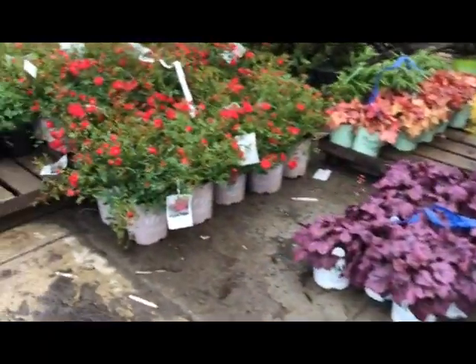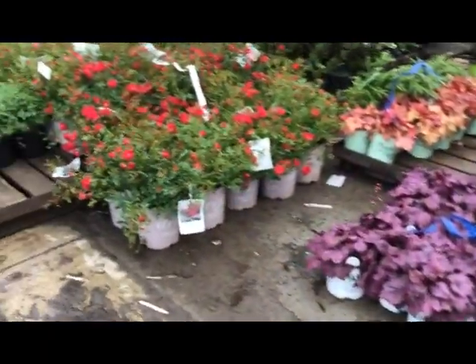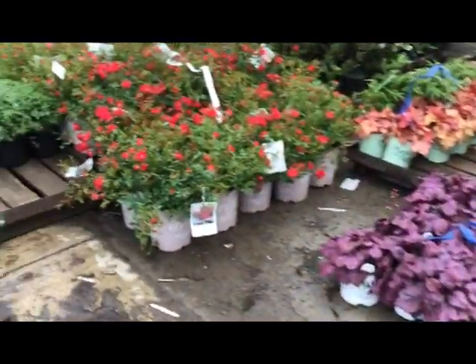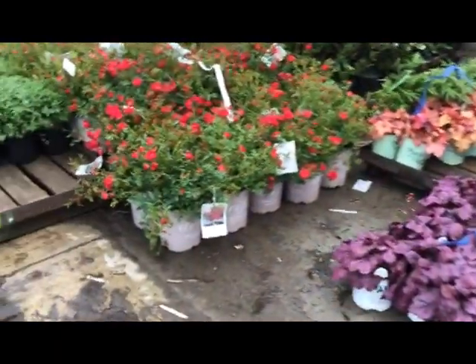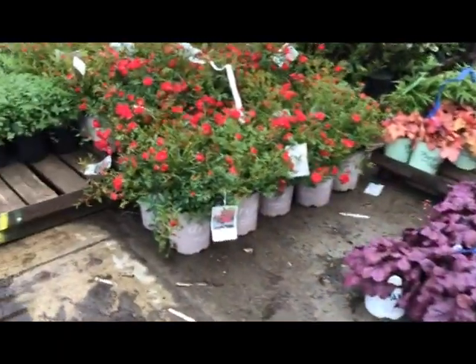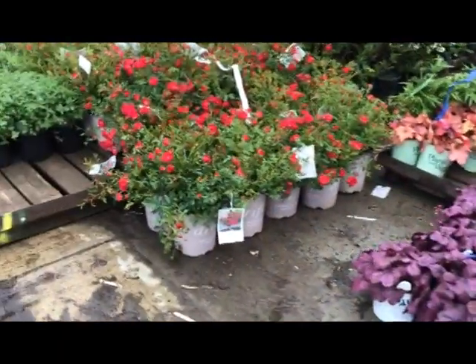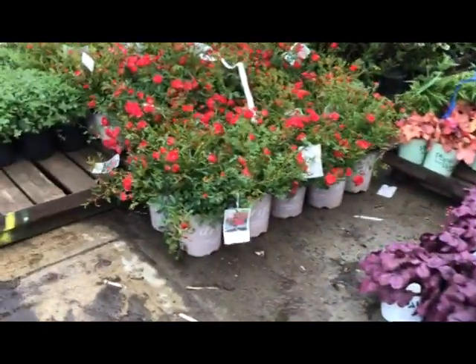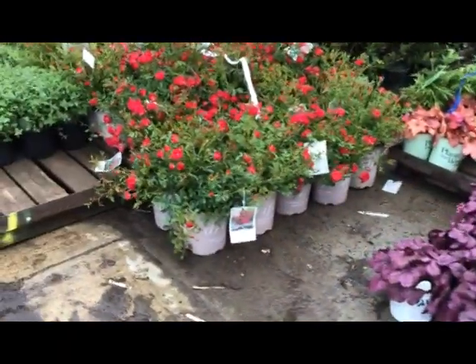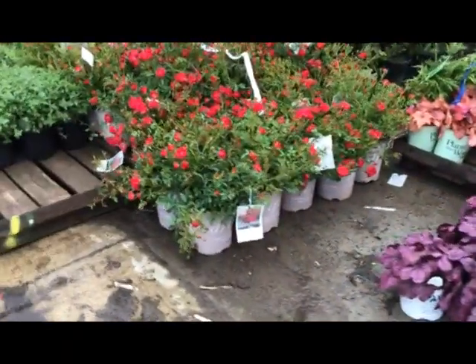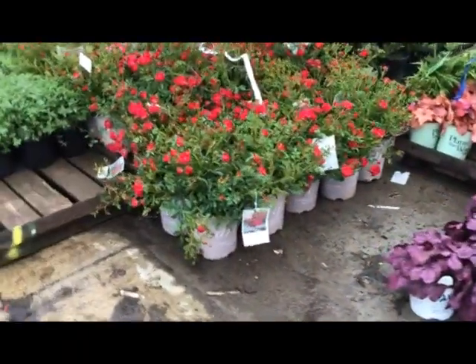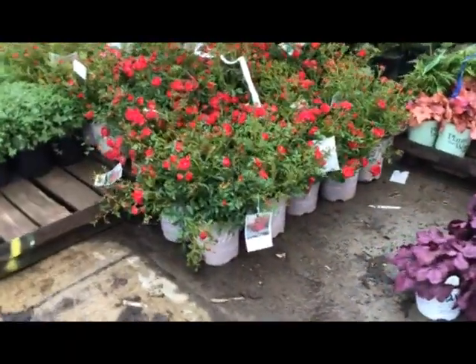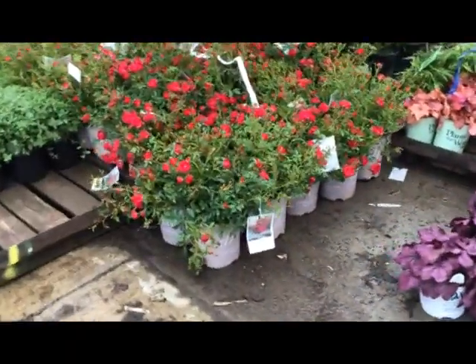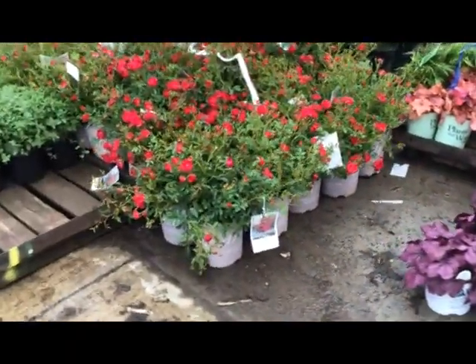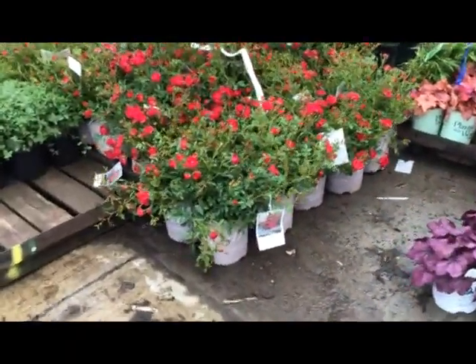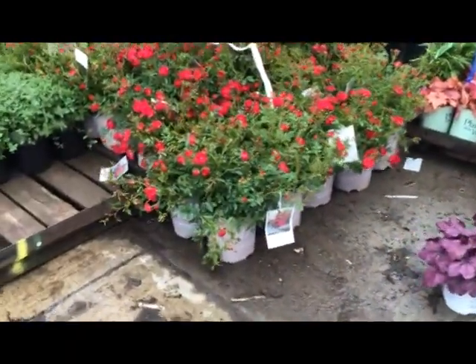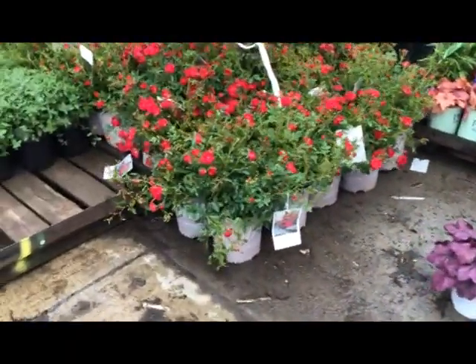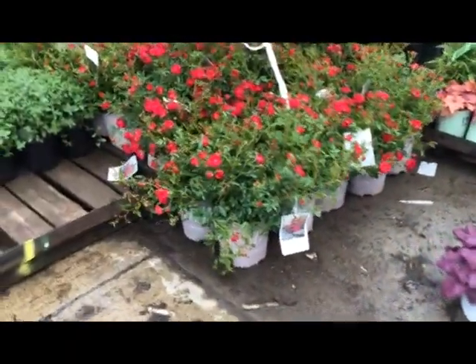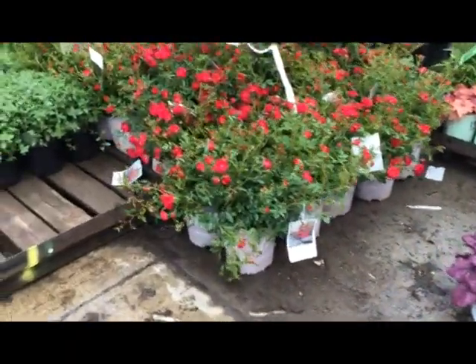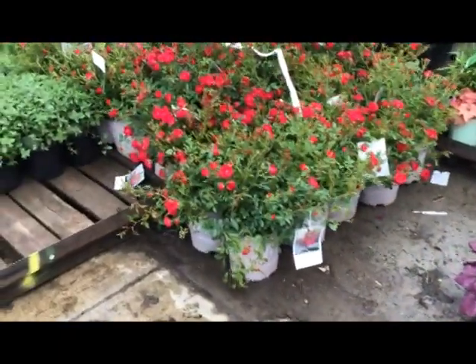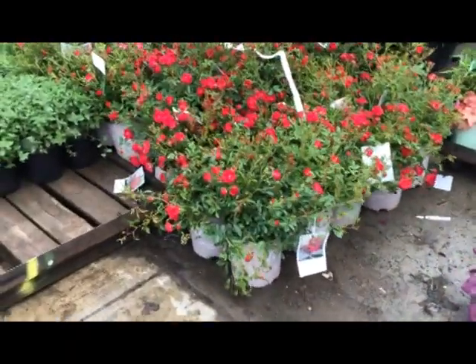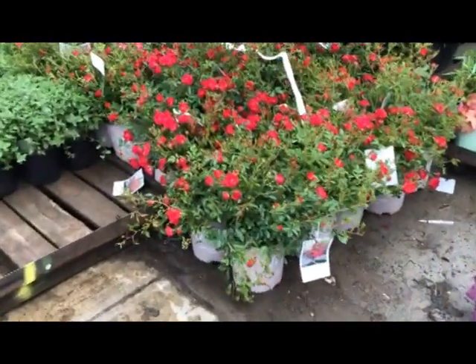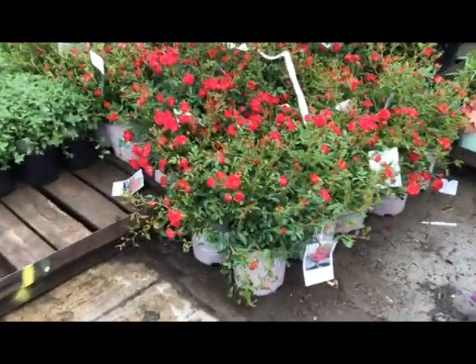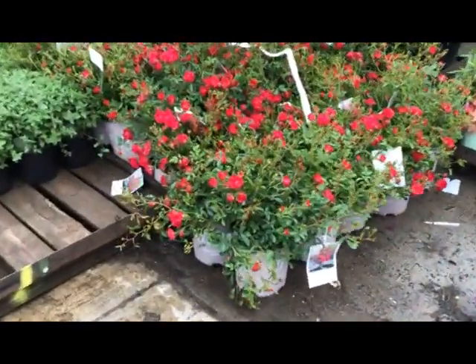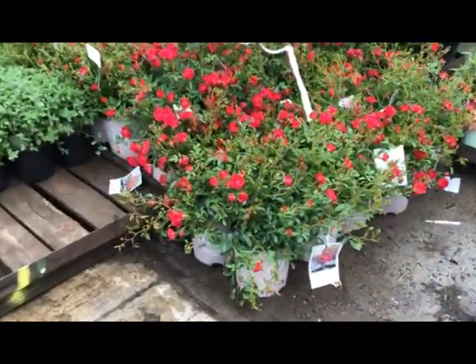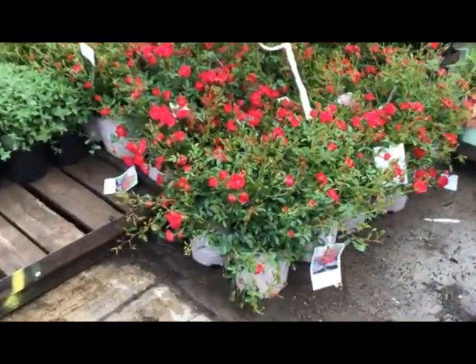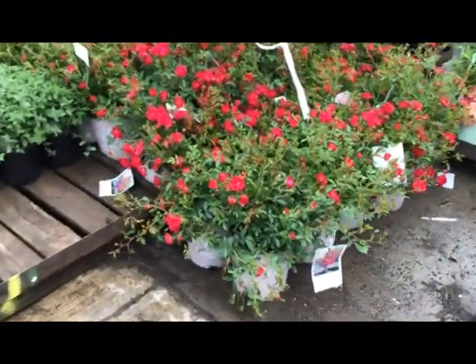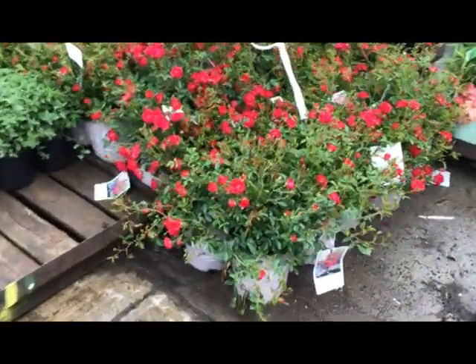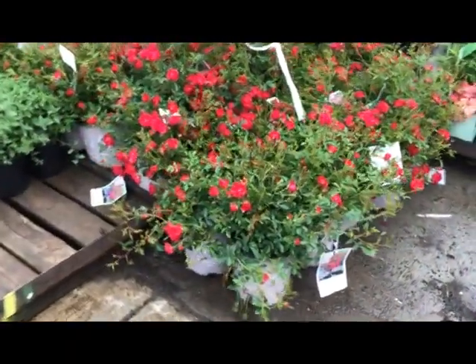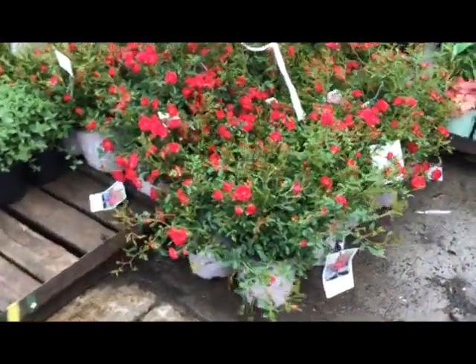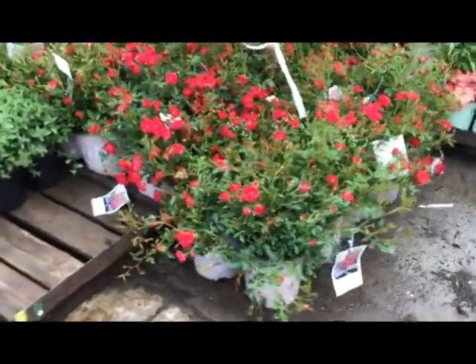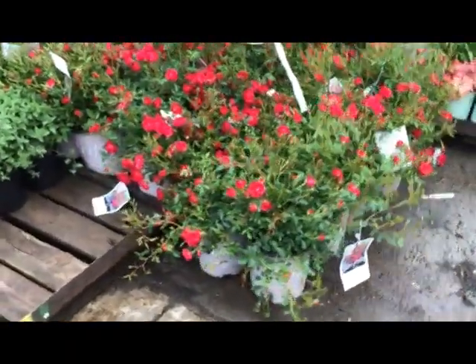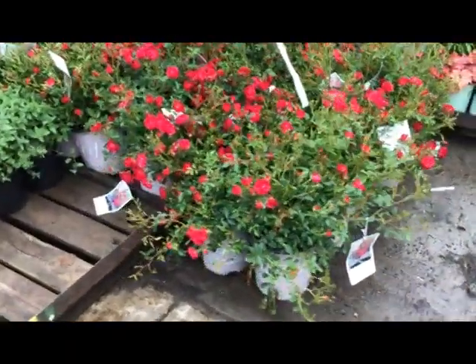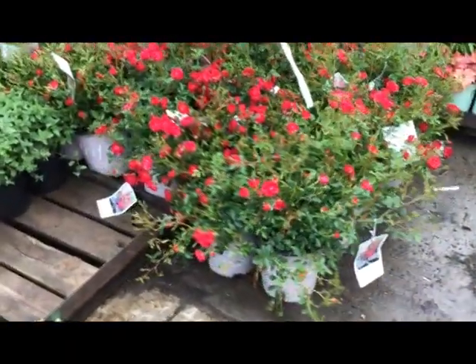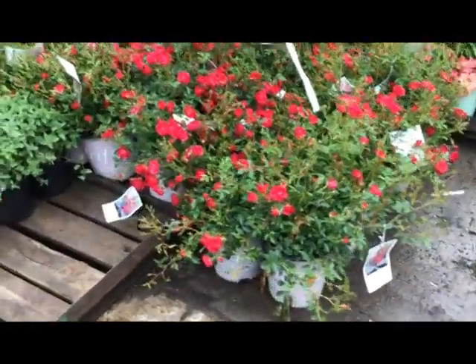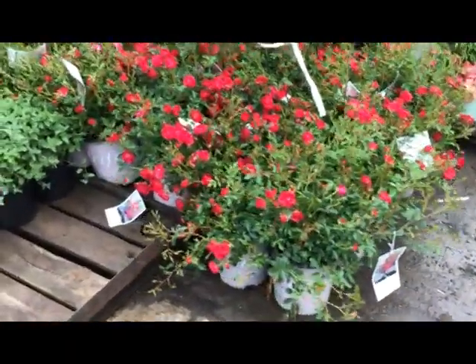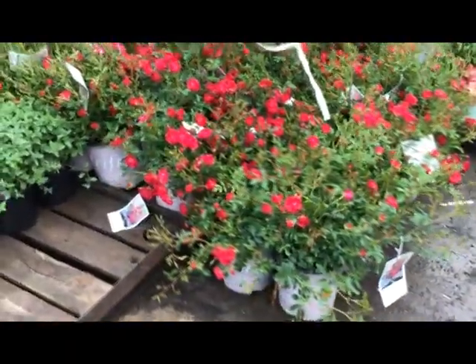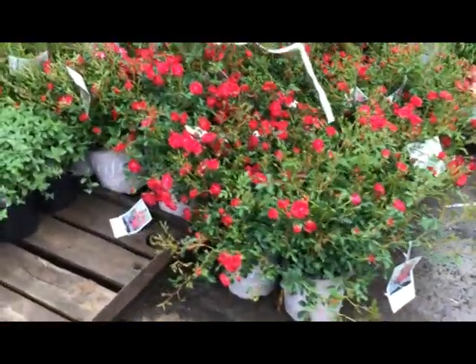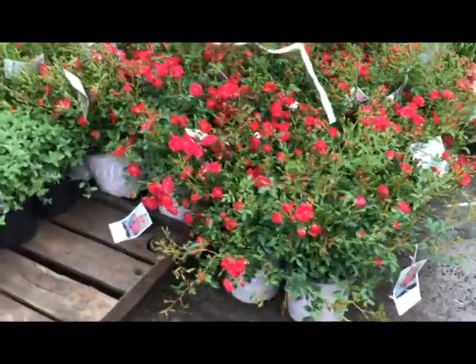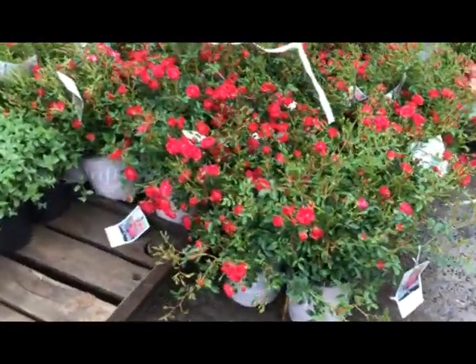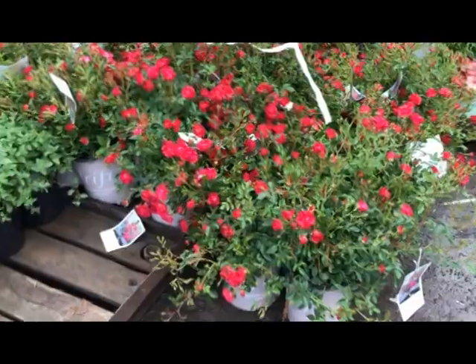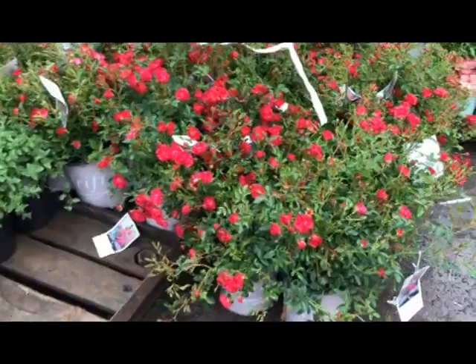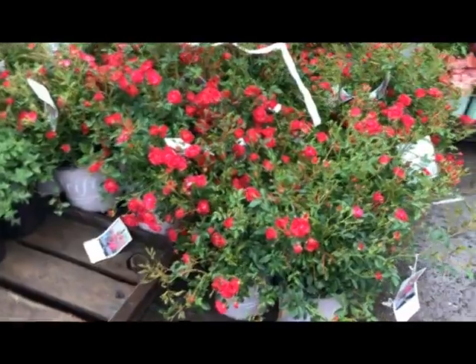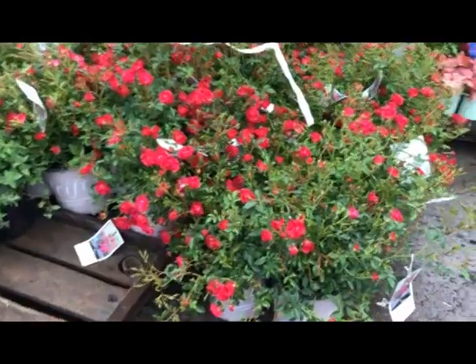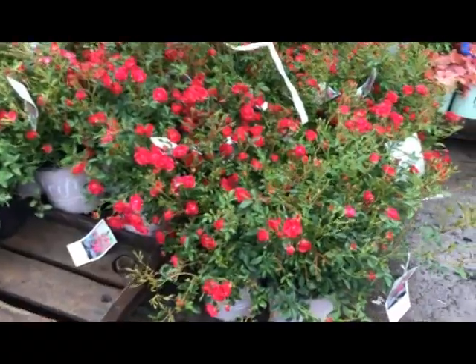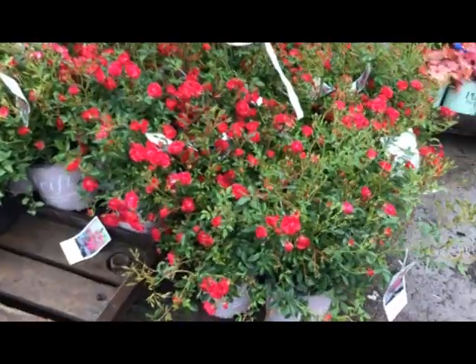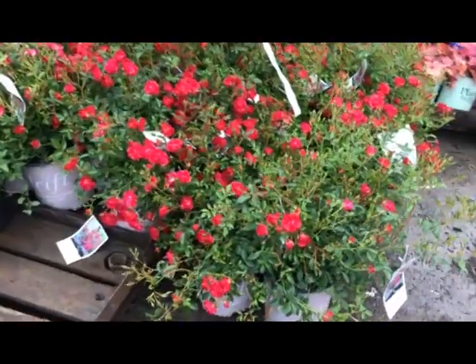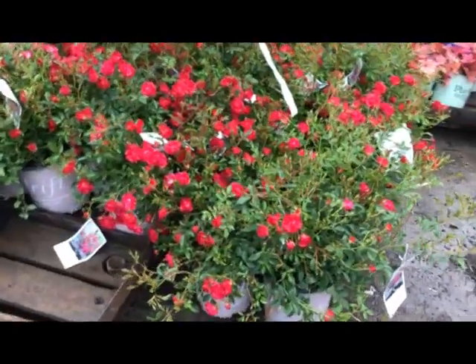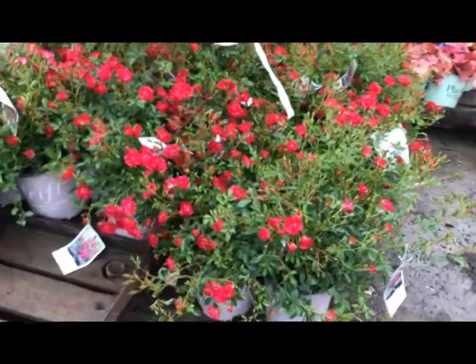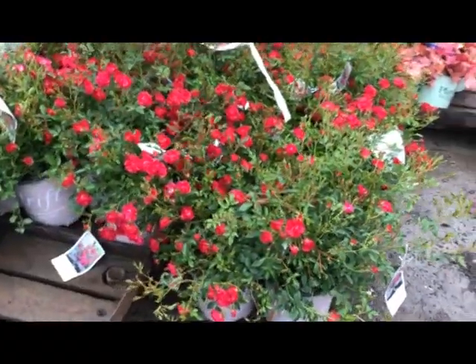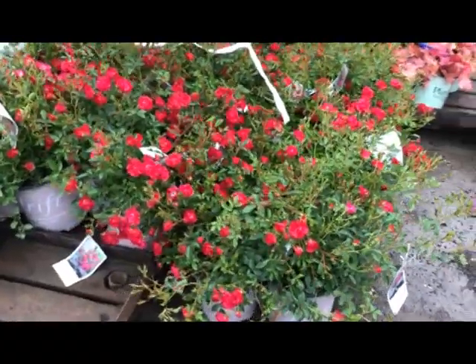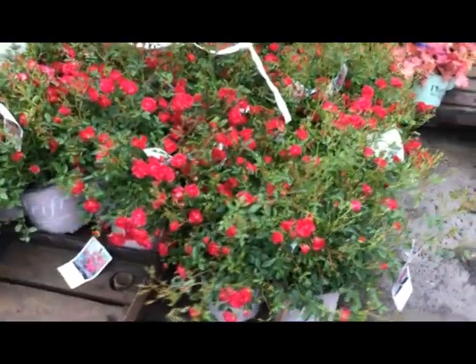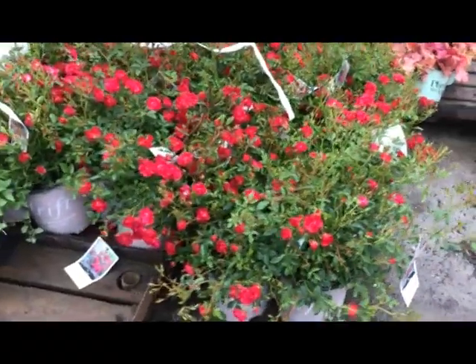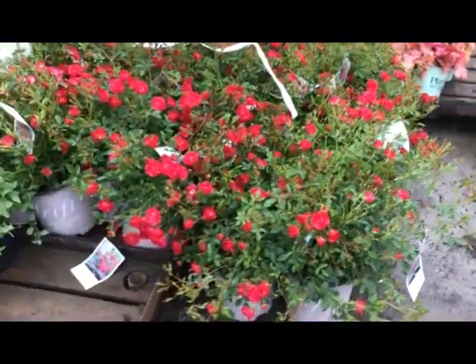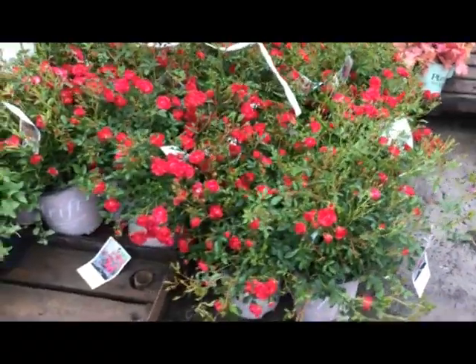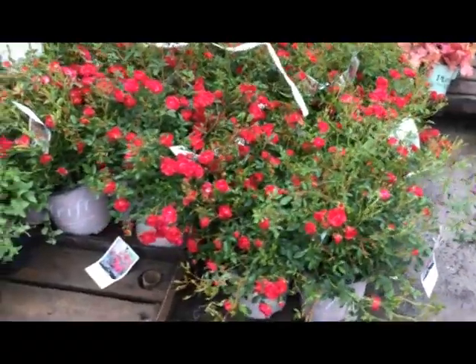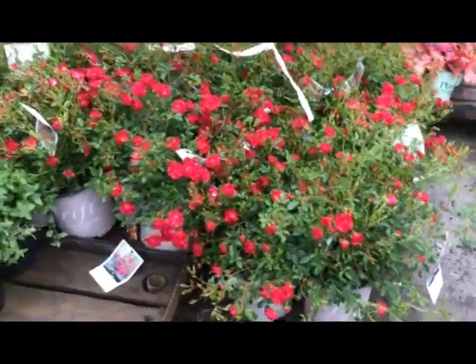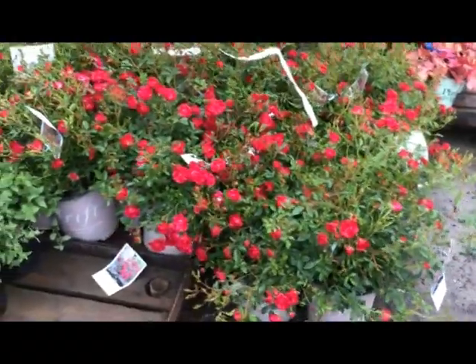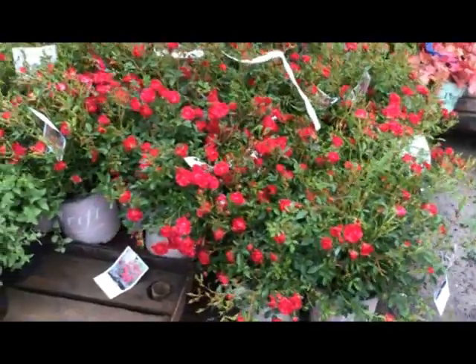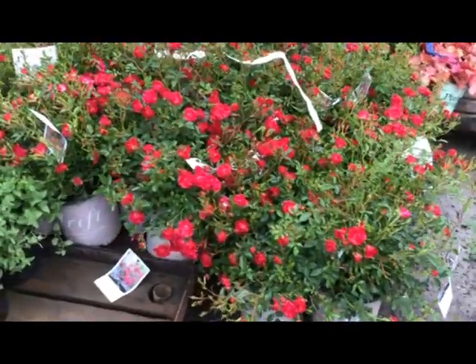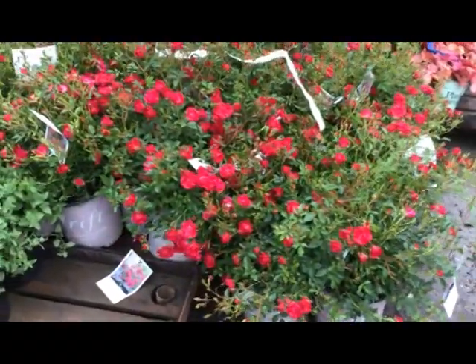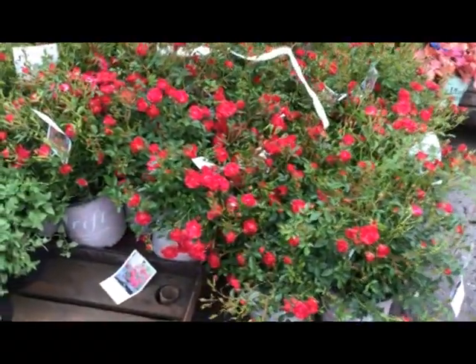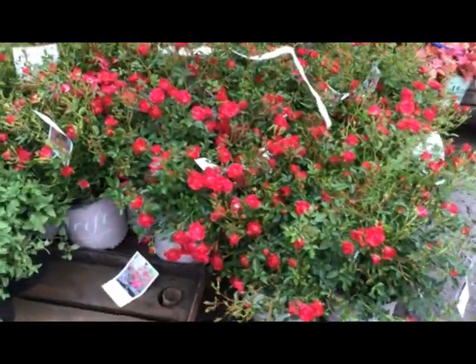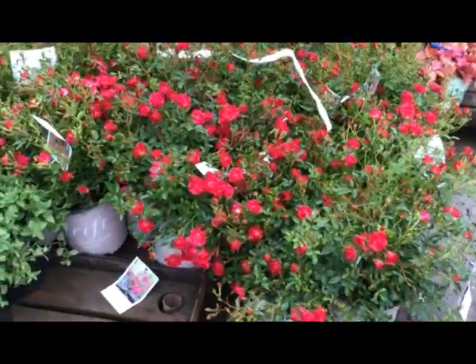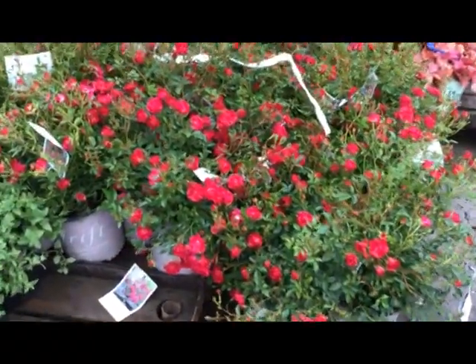Here's some two-gallon drift roses. This drift series is just beautiful — look at these red ones, bud and bloom, with more buds to open up. Red drift, can't go wrong with this one, solid performer.